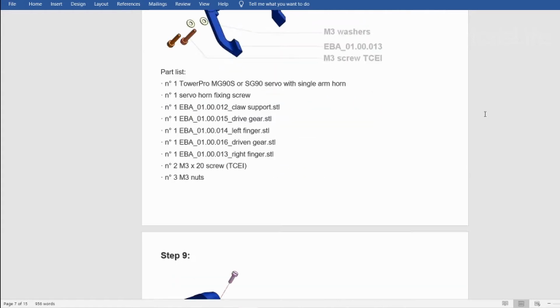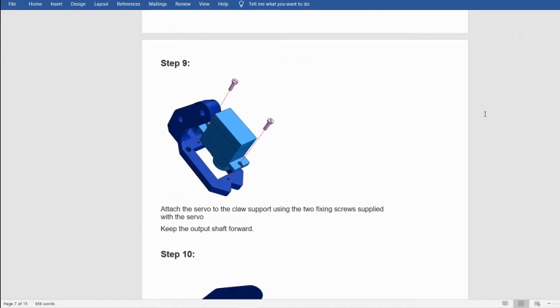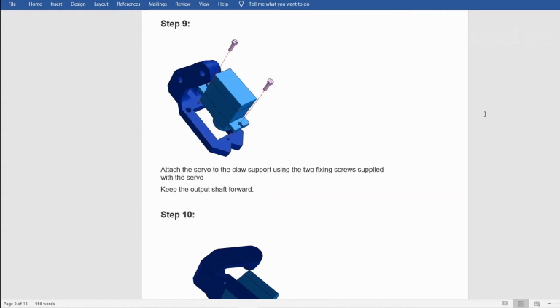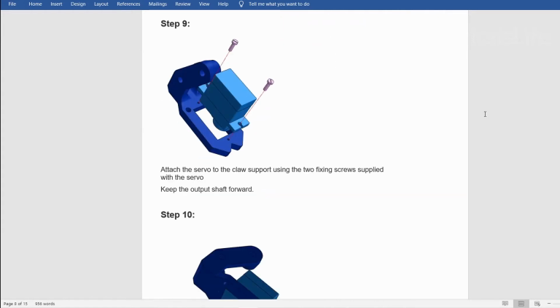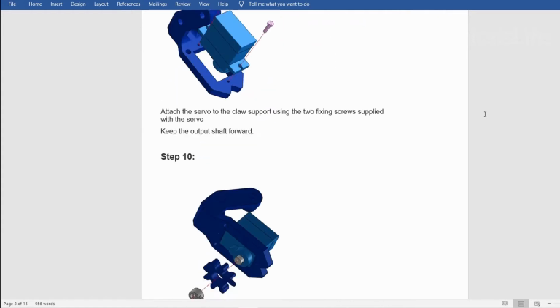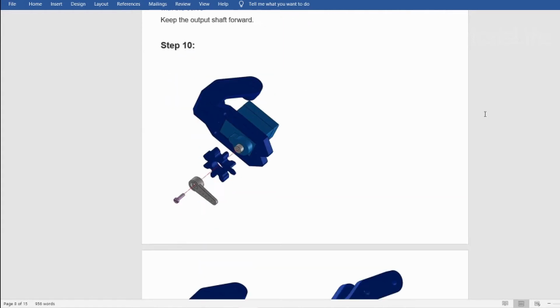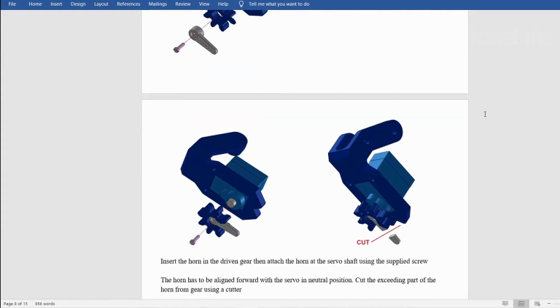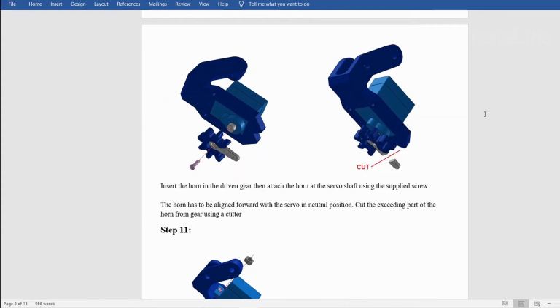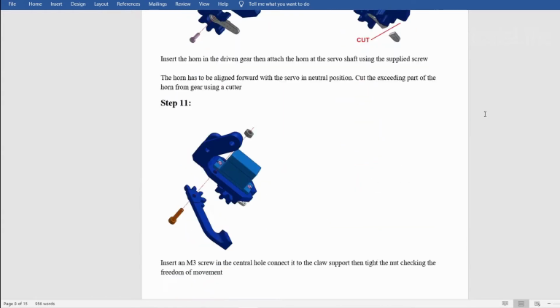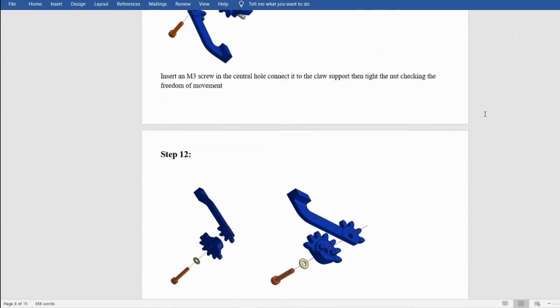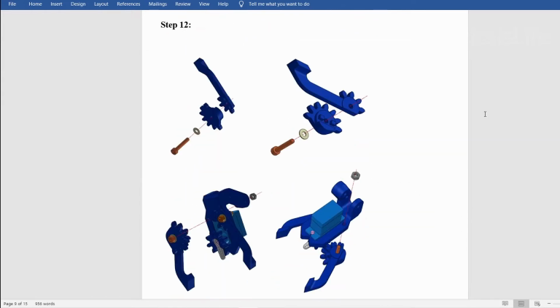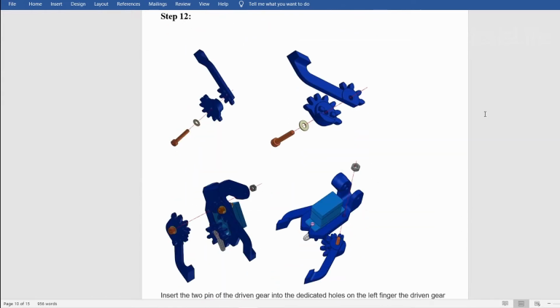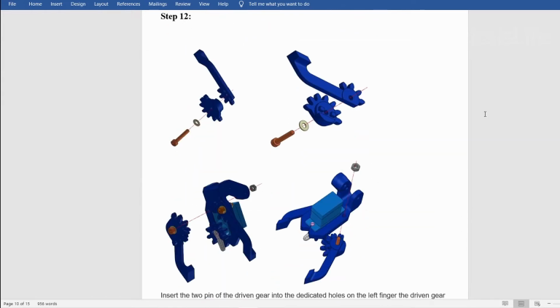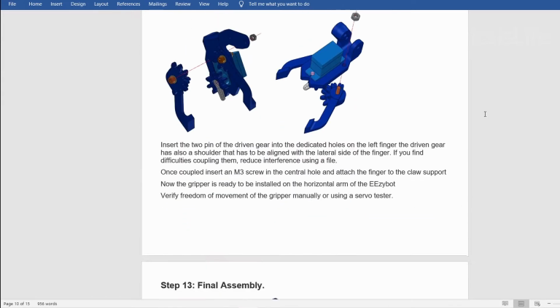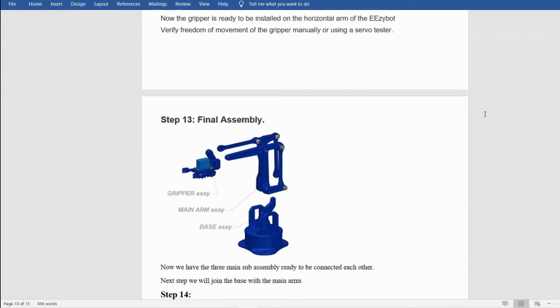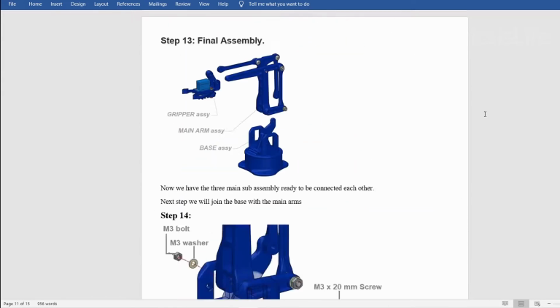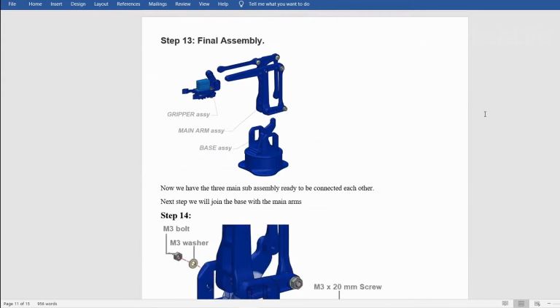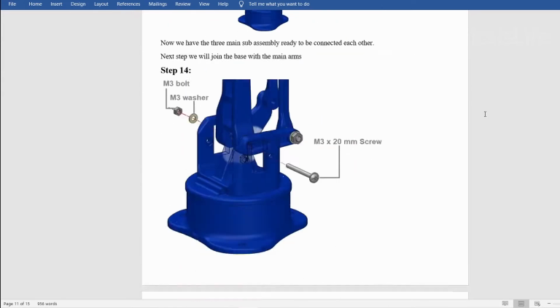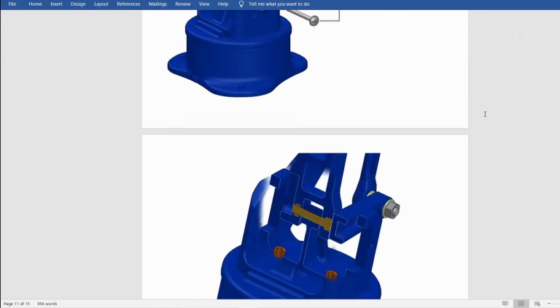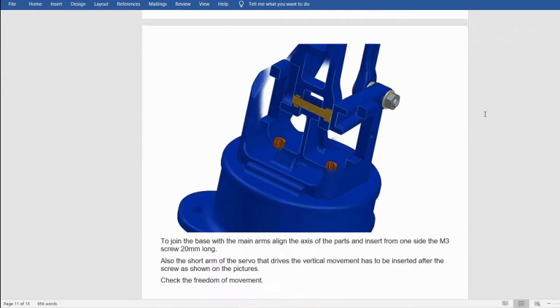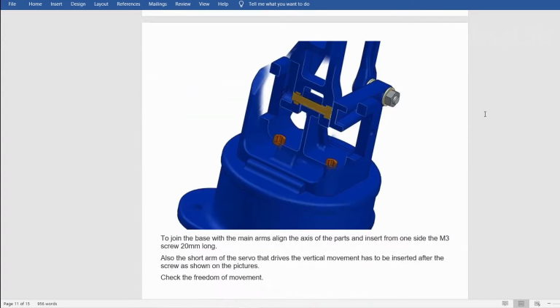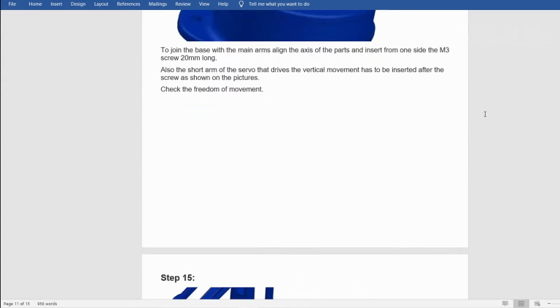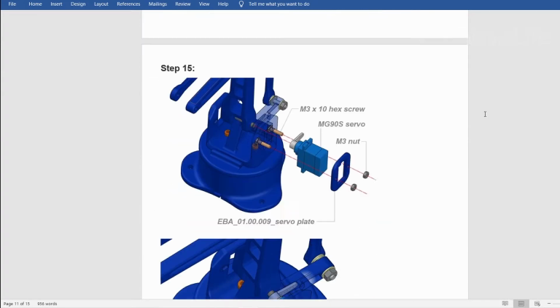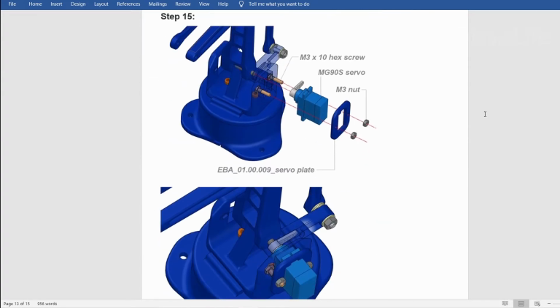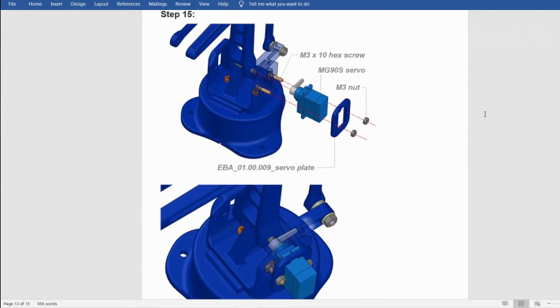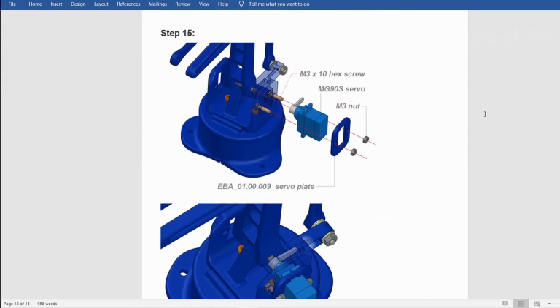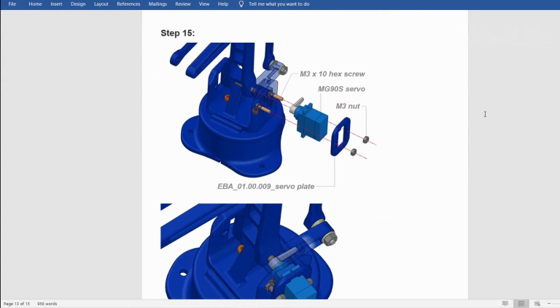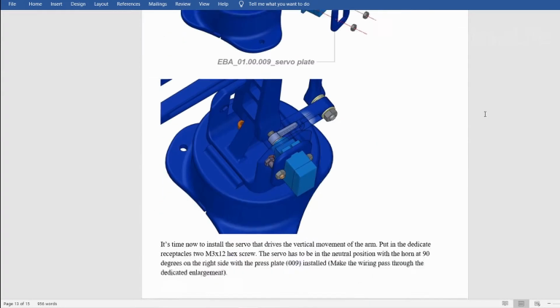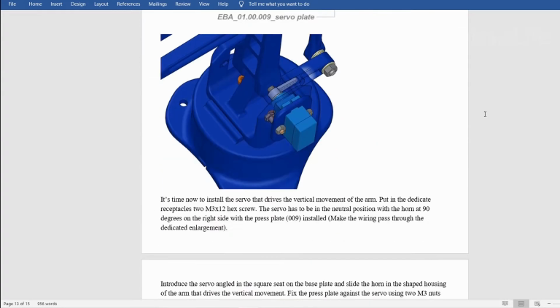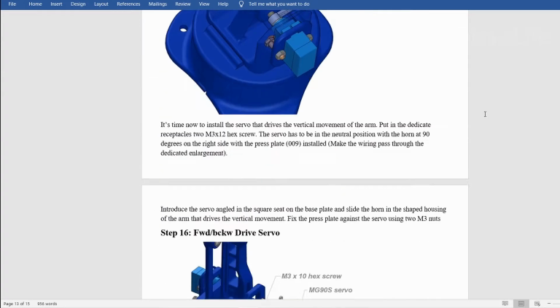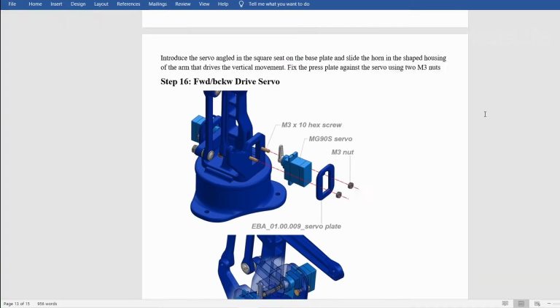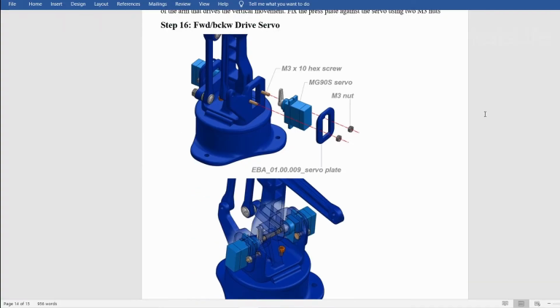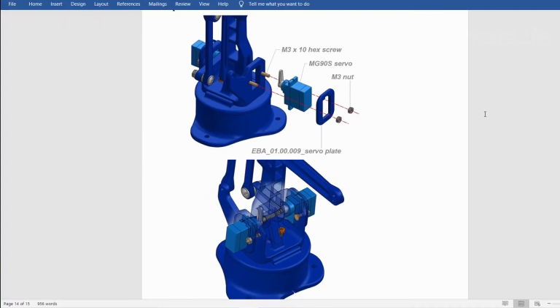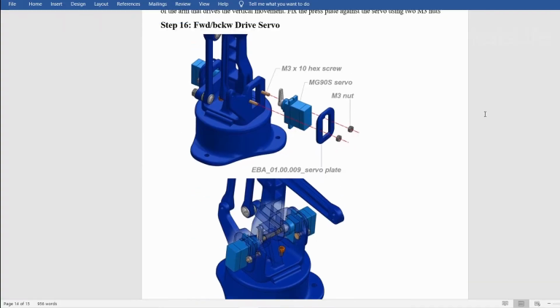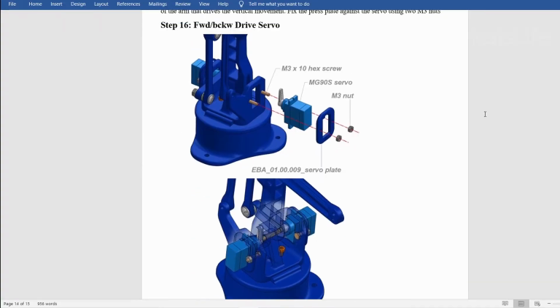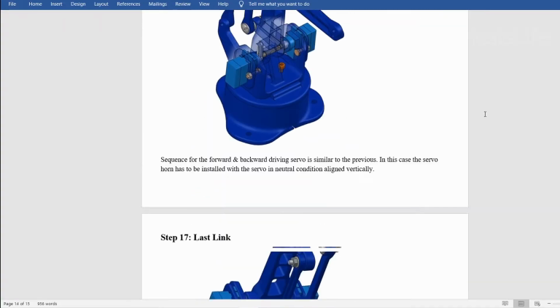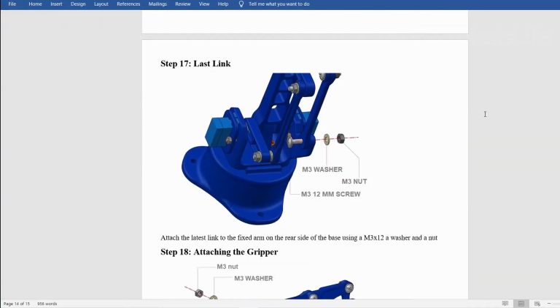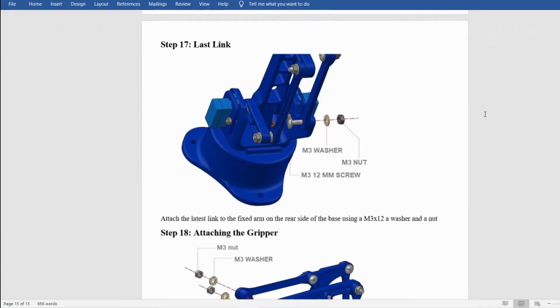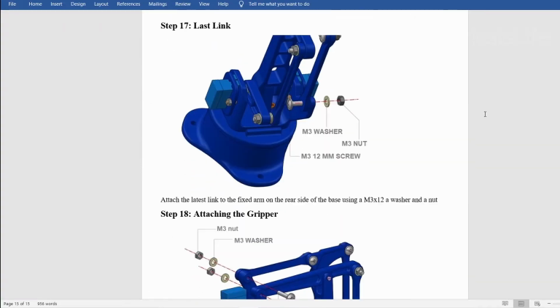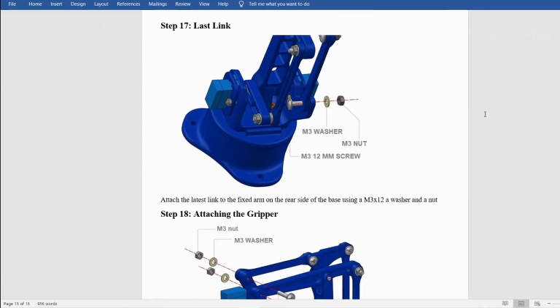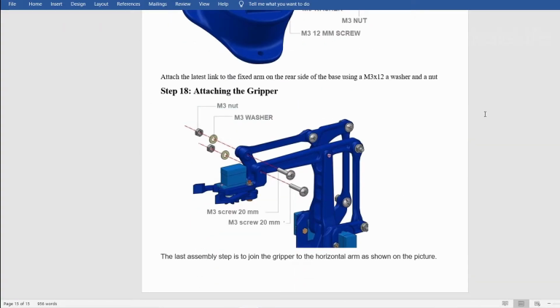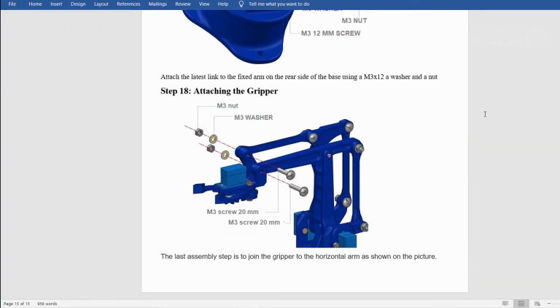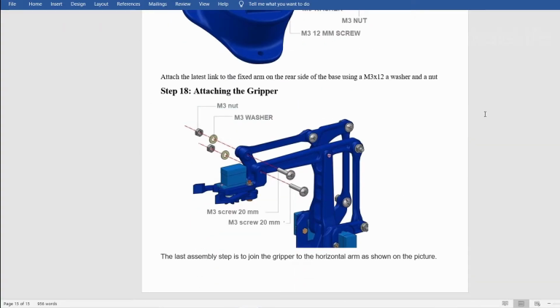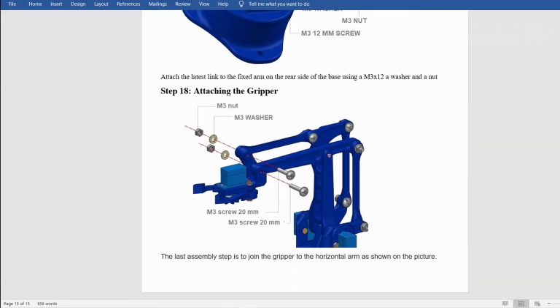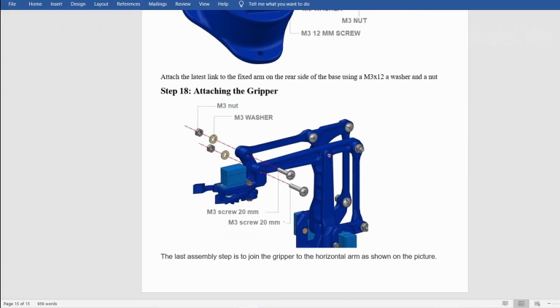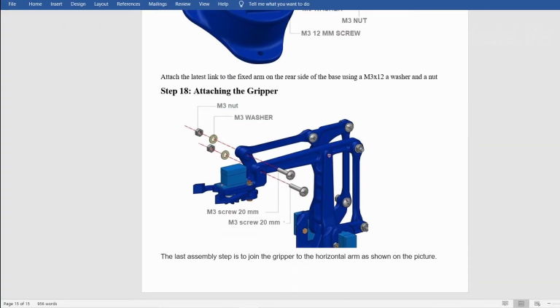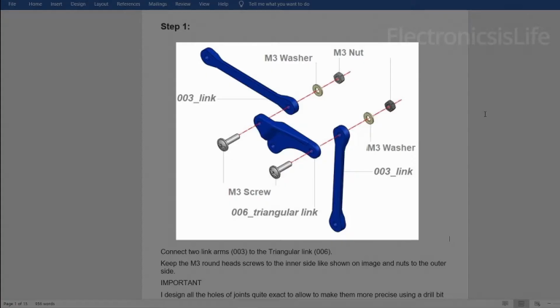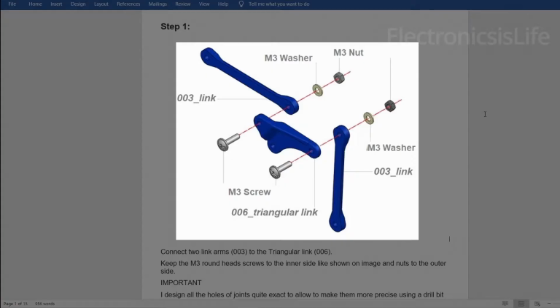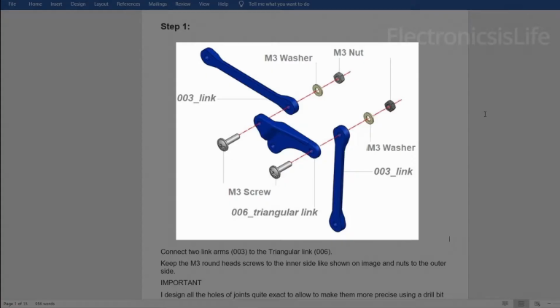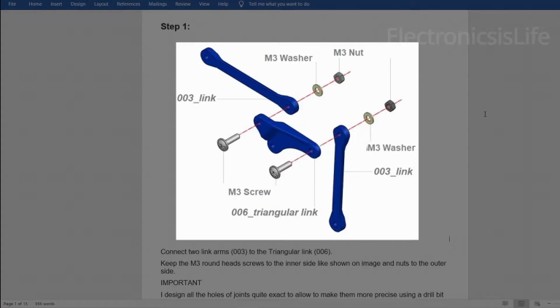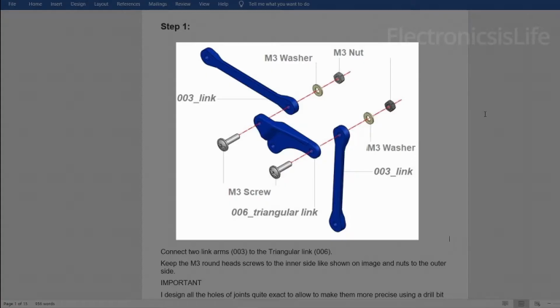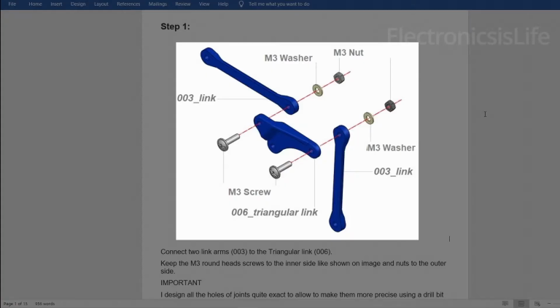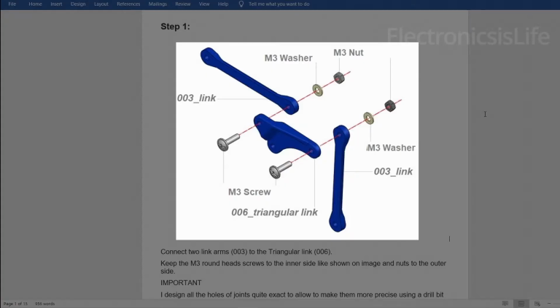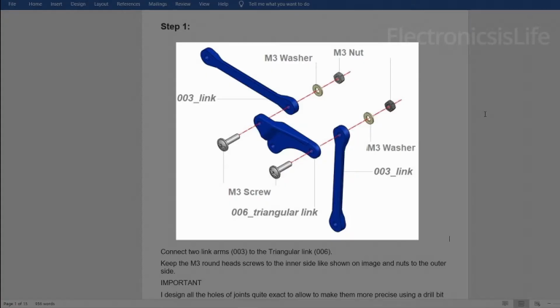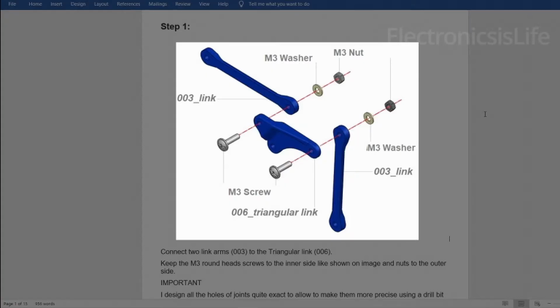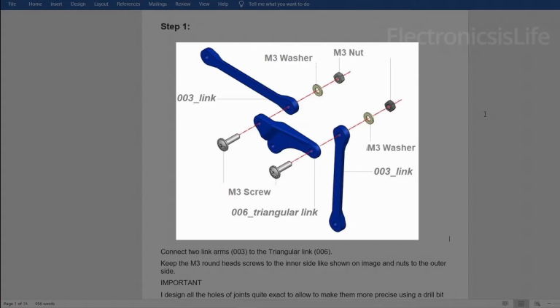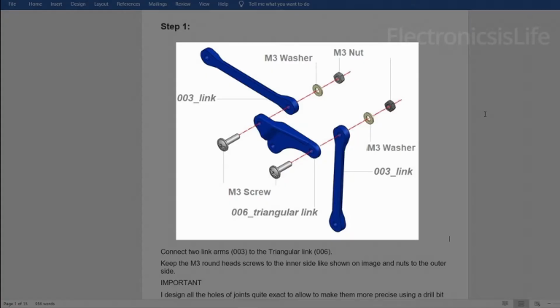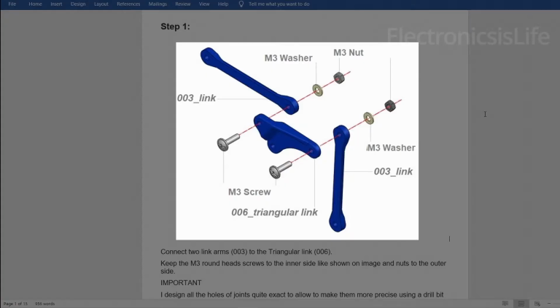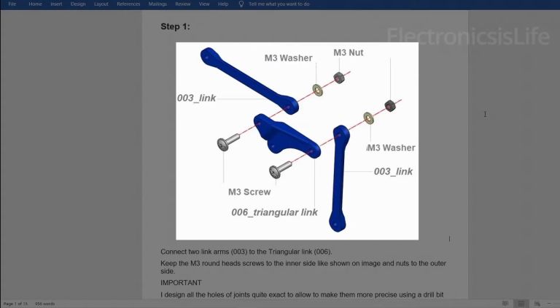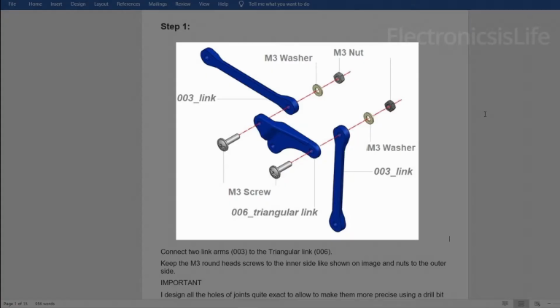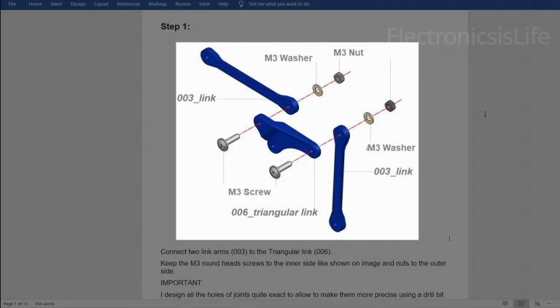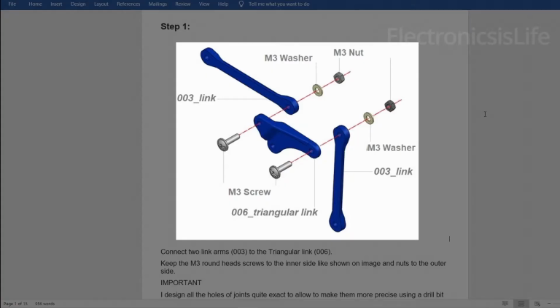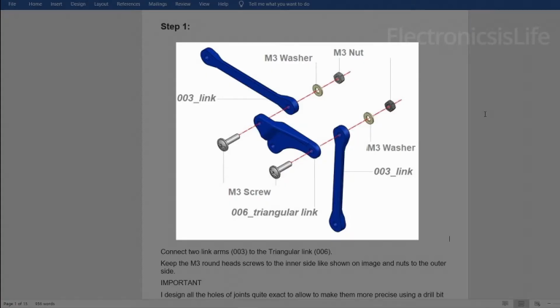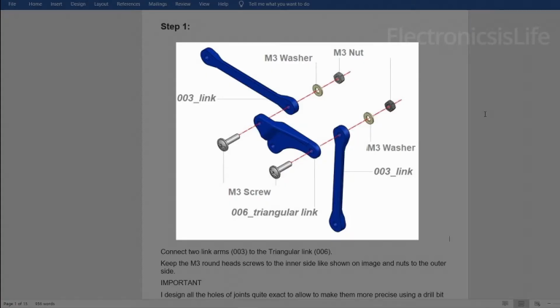So let's make the robotic arm. Let's build the middle part first.